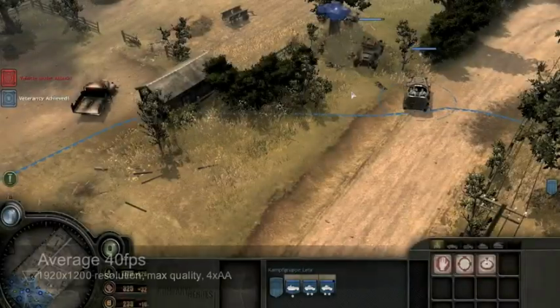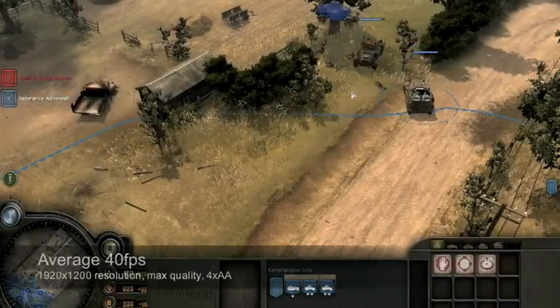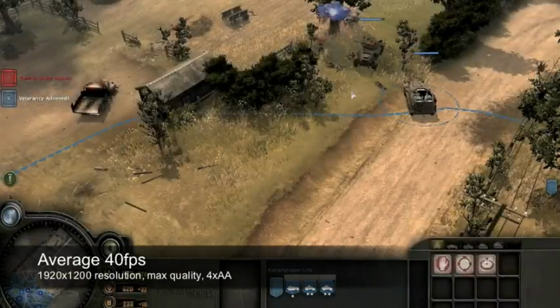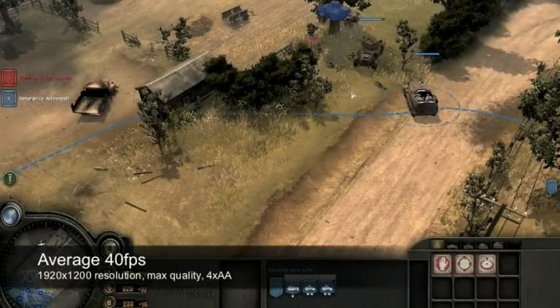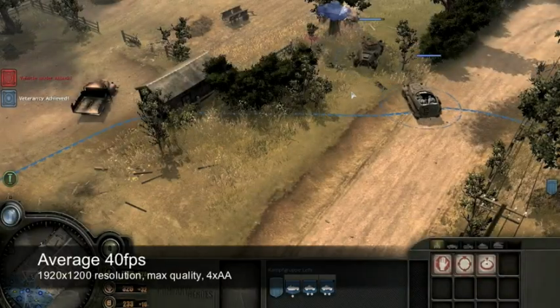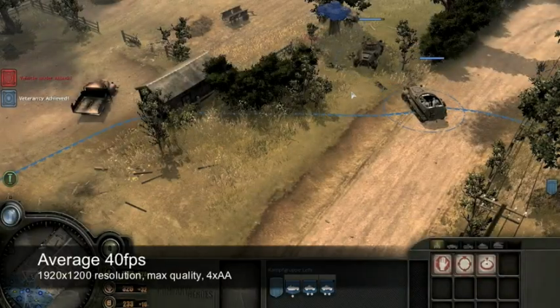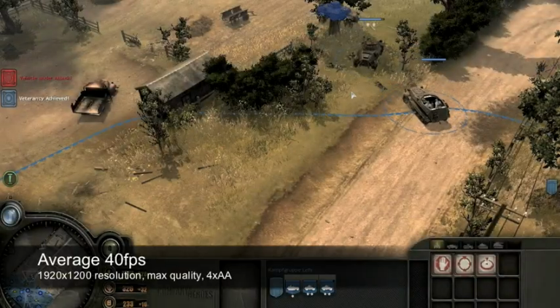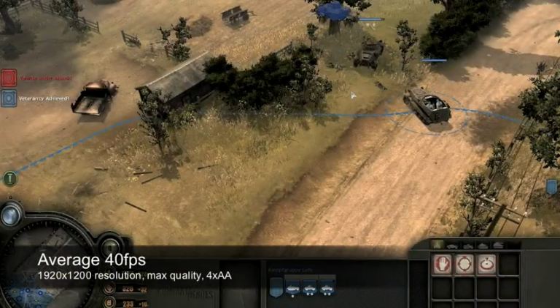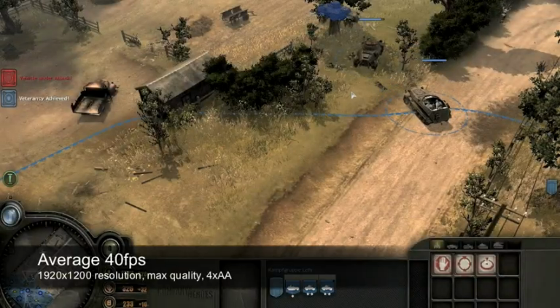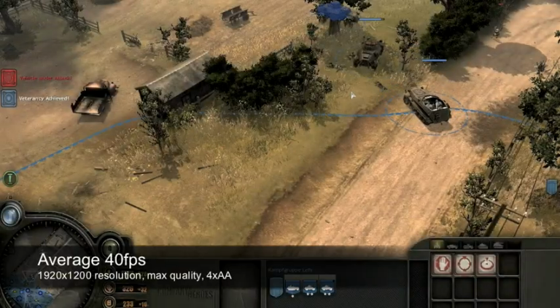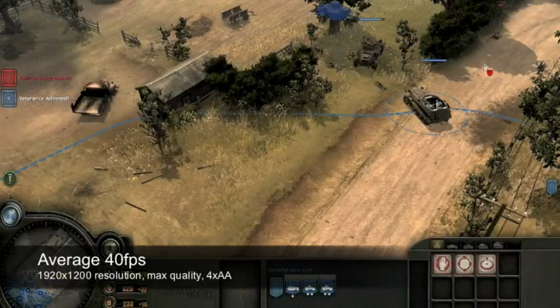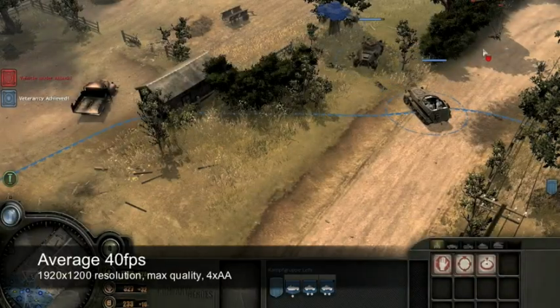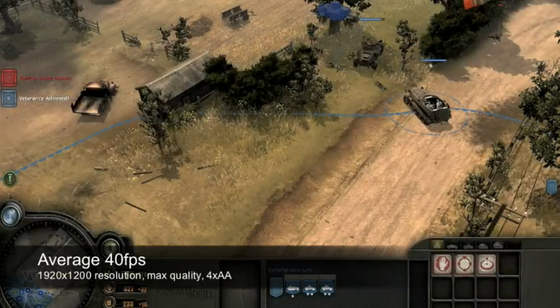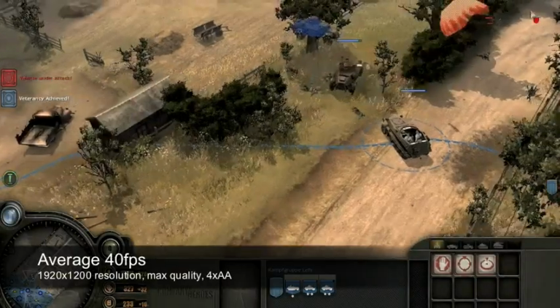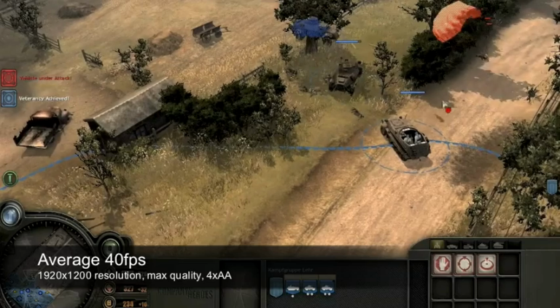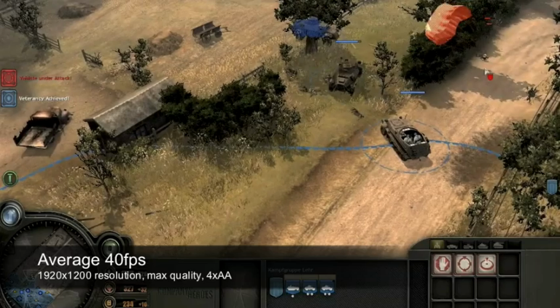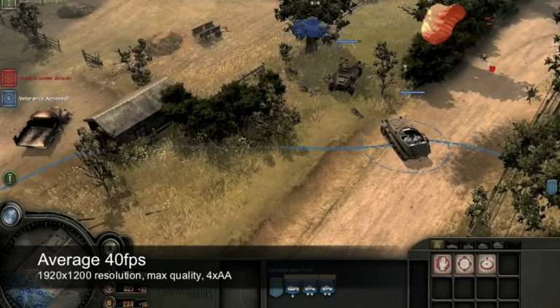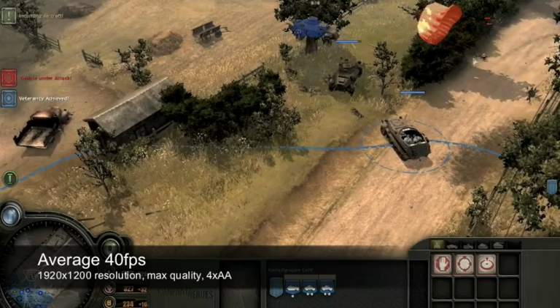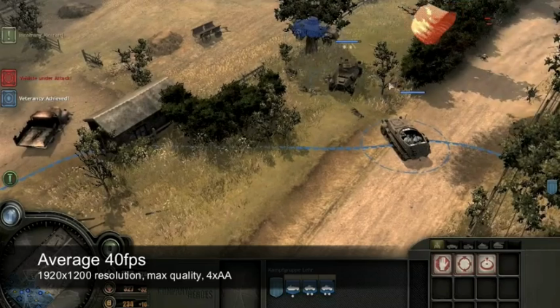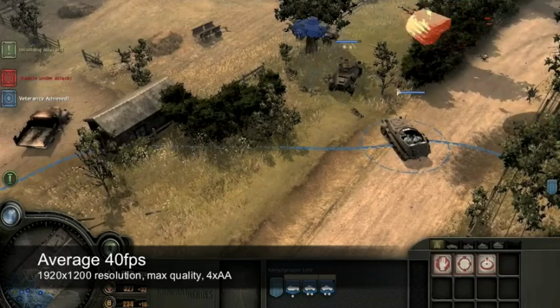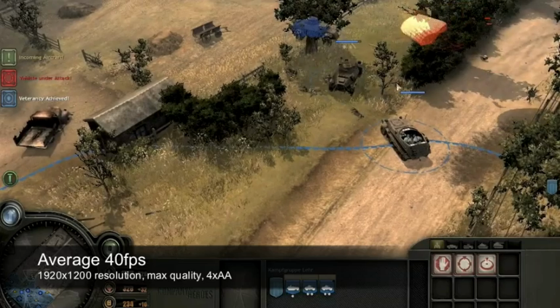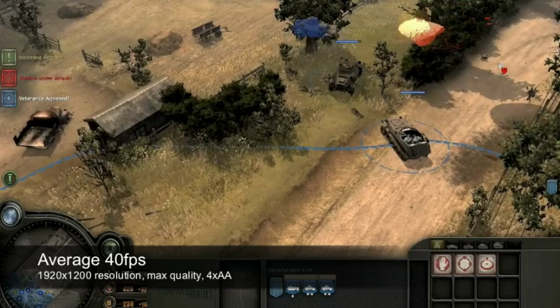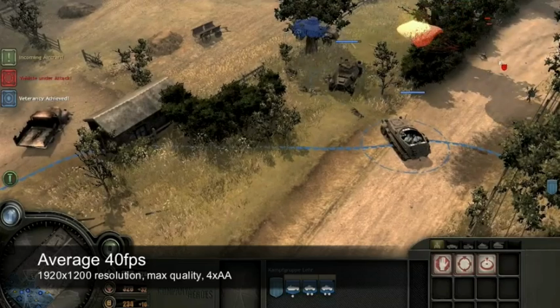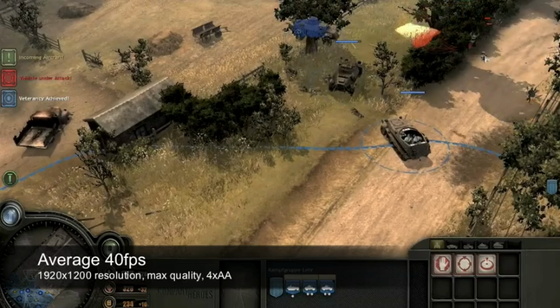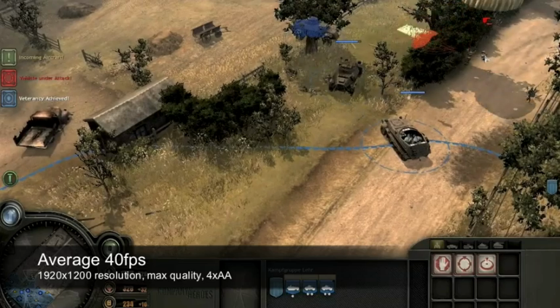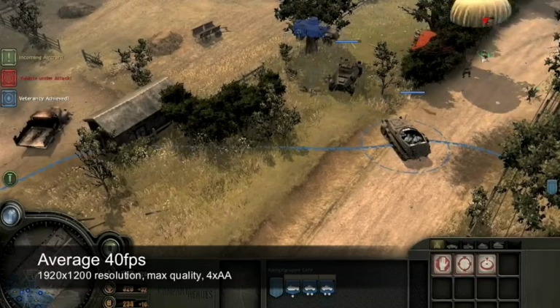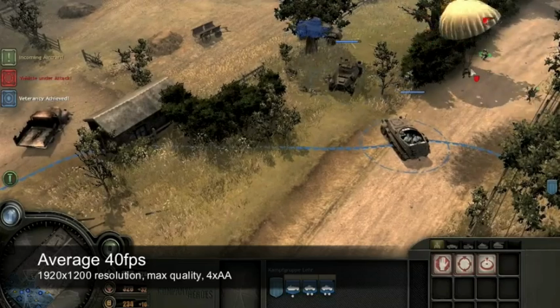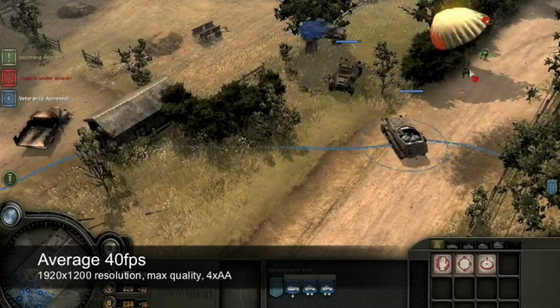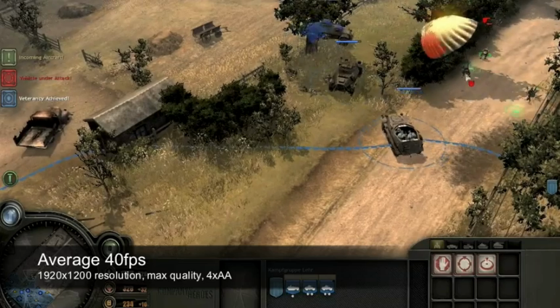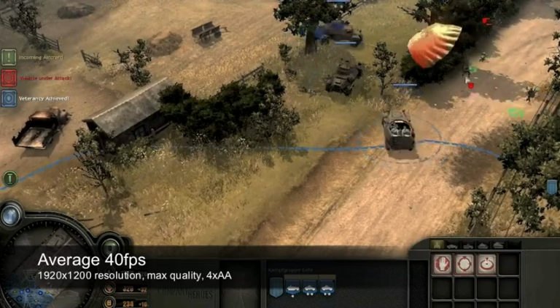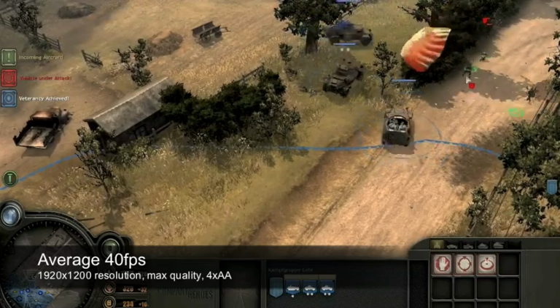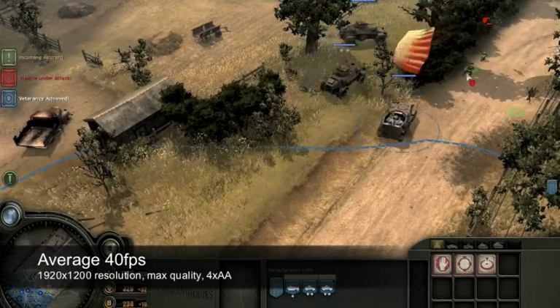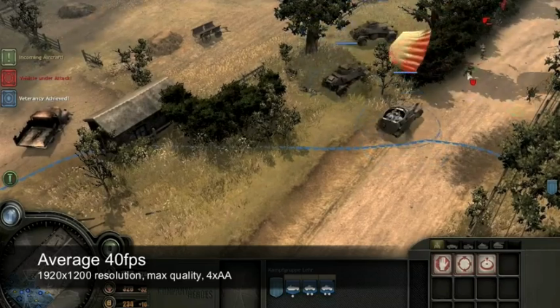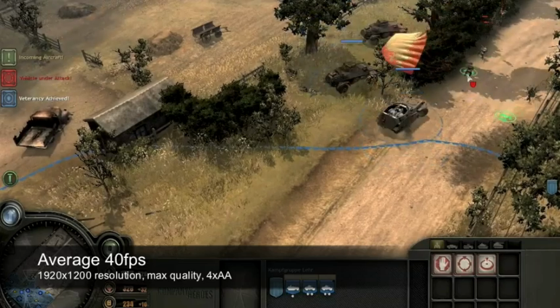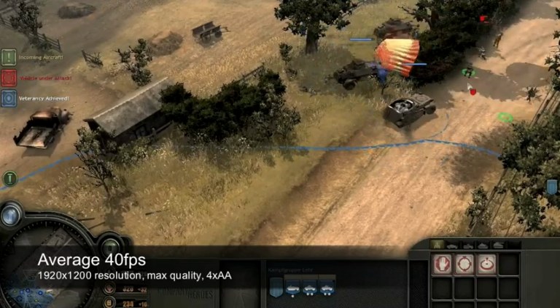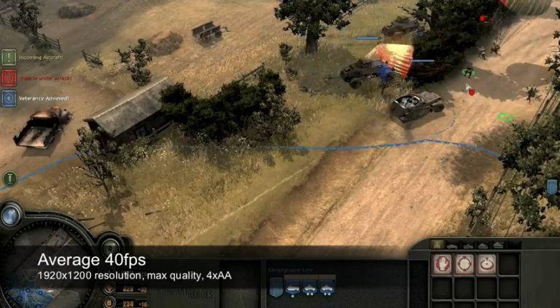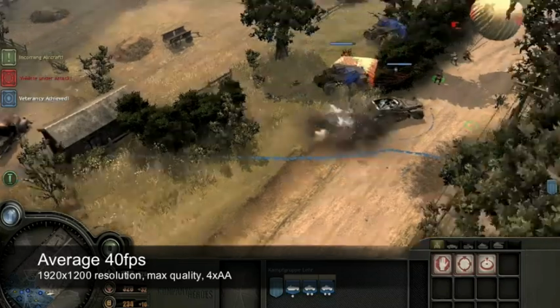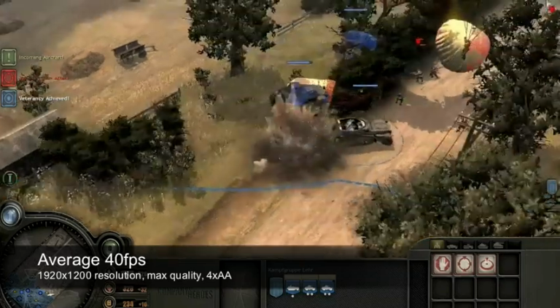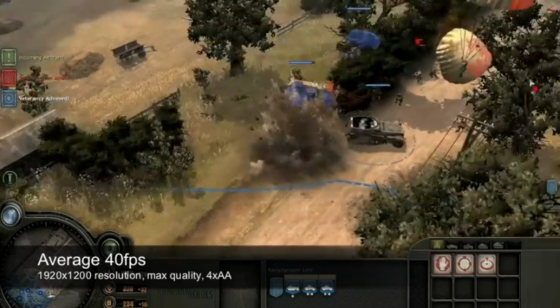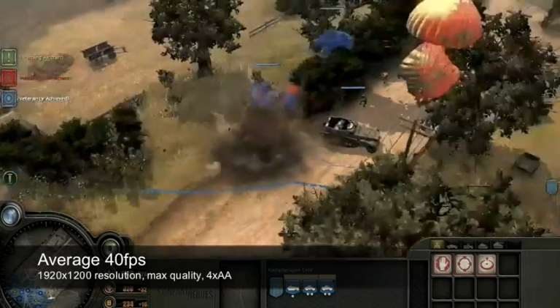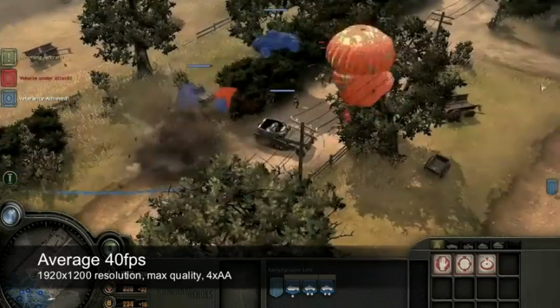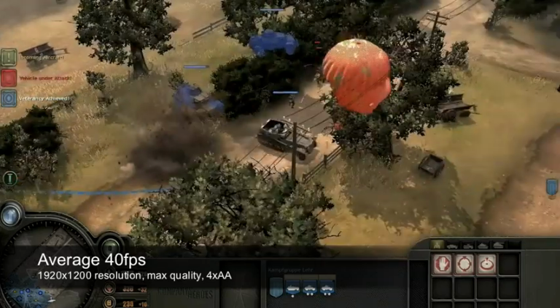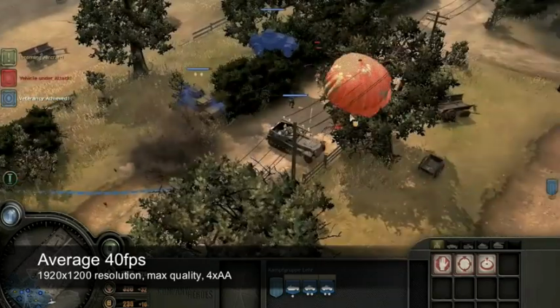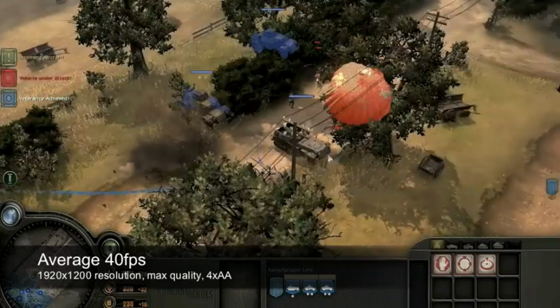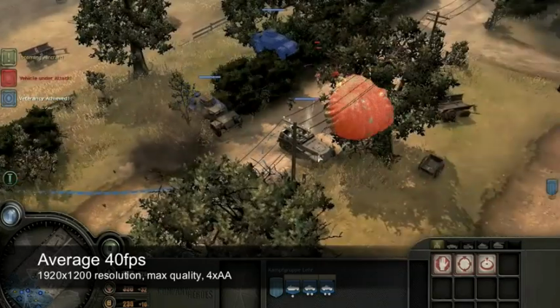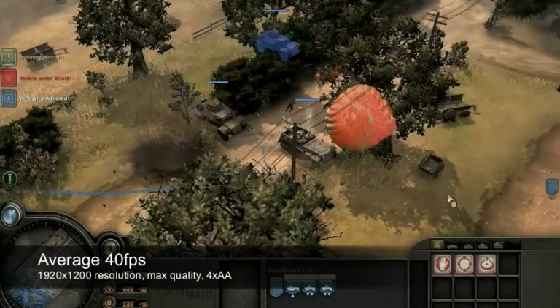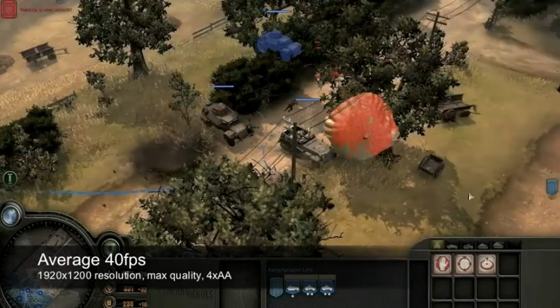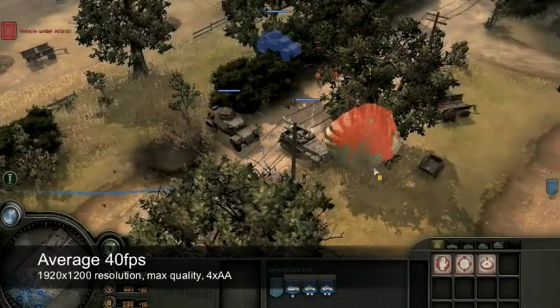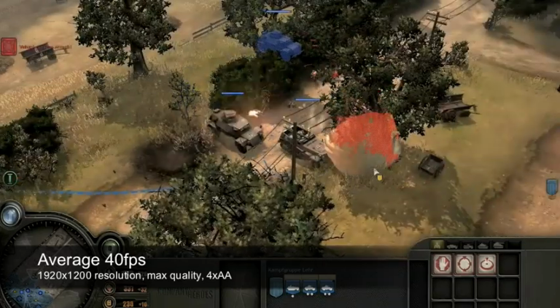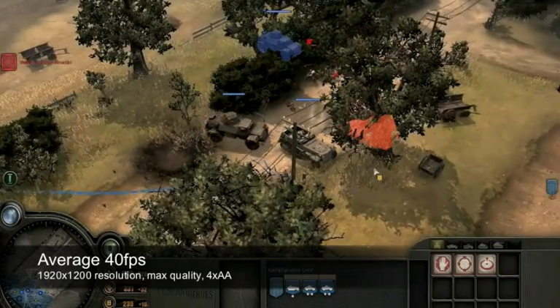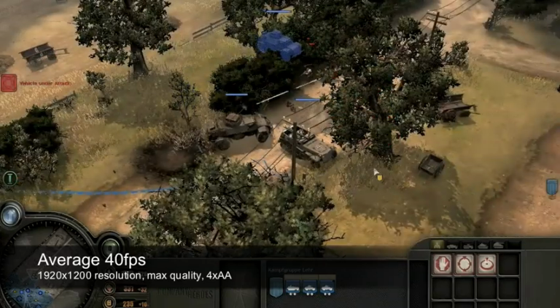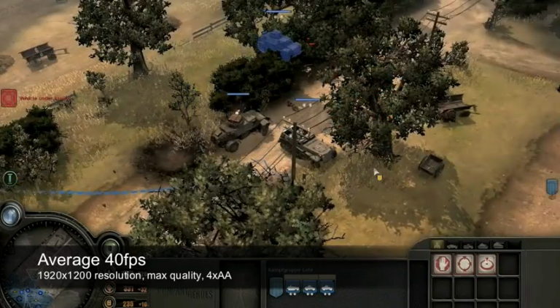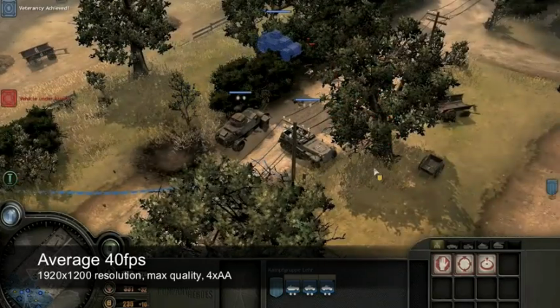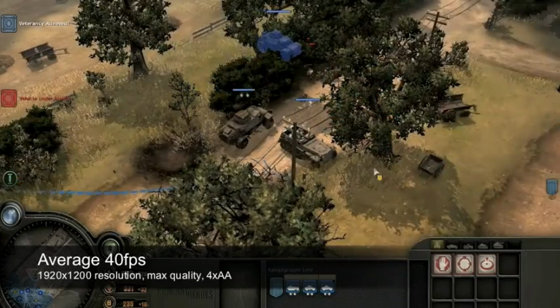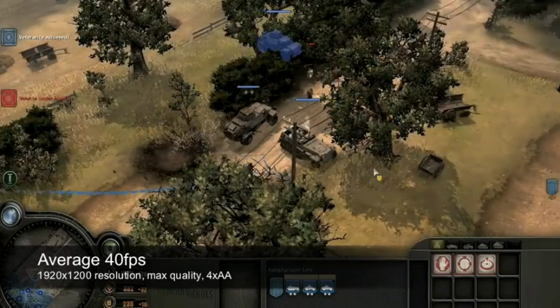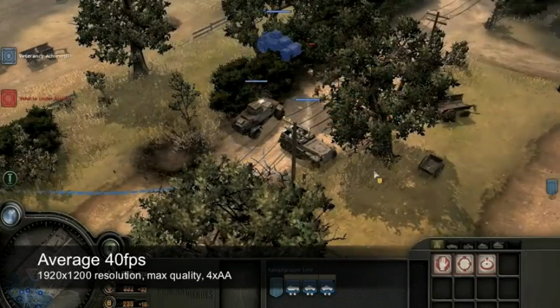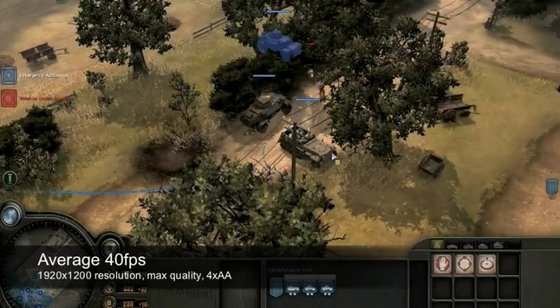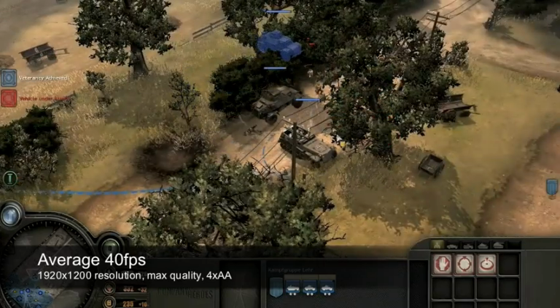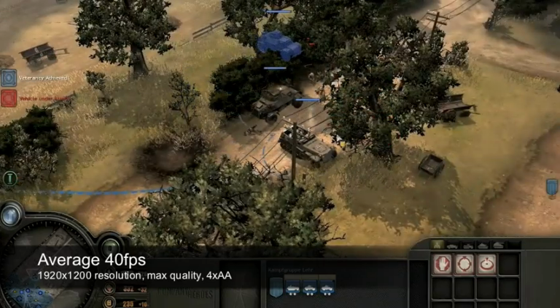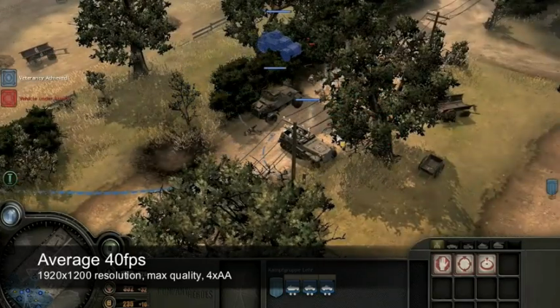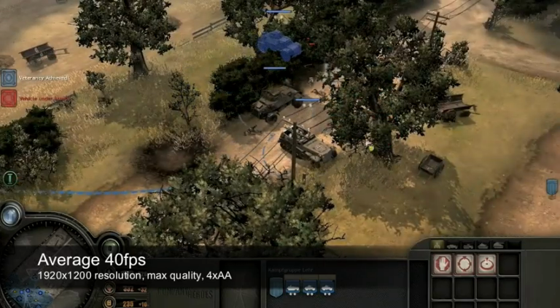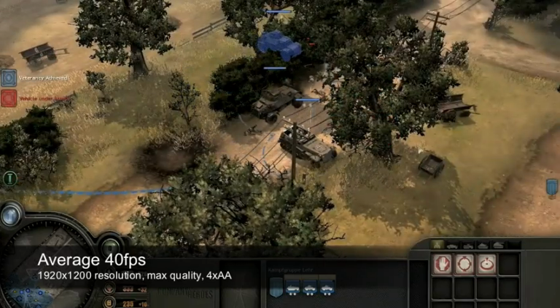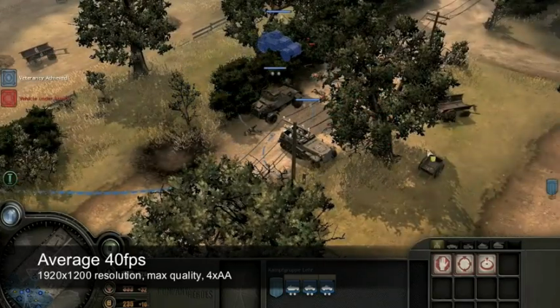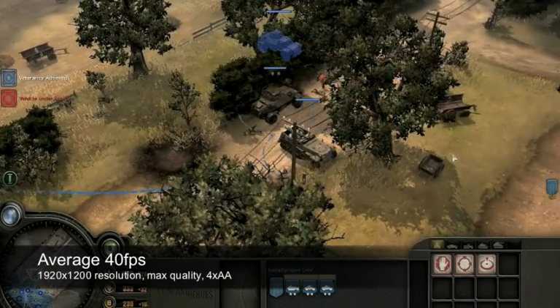In Company of Heroes, you can expect an average of 40 frames per second at full HD resolutions with maximum quality and four times anti-aliasing.